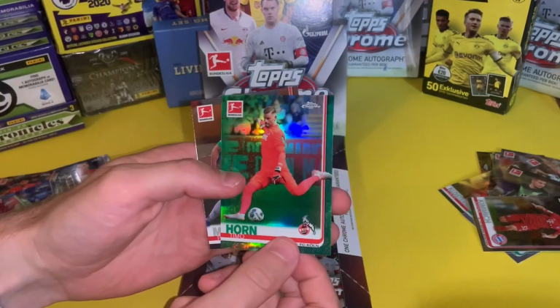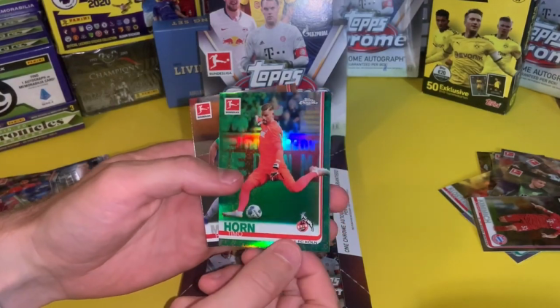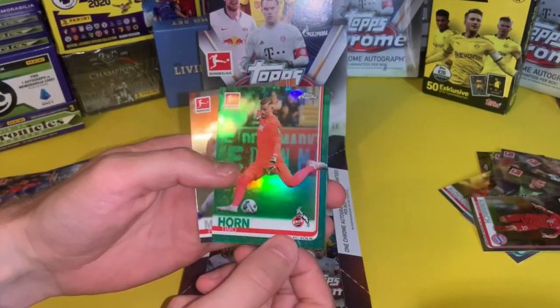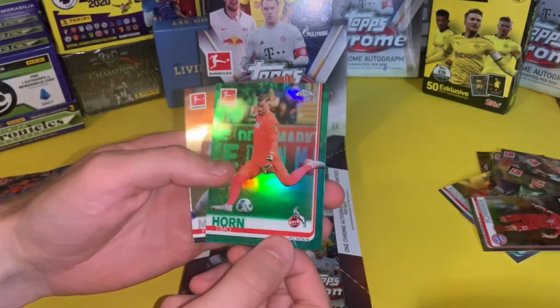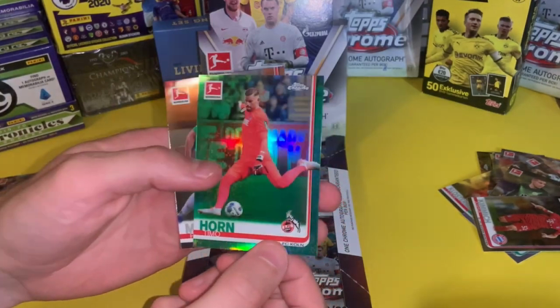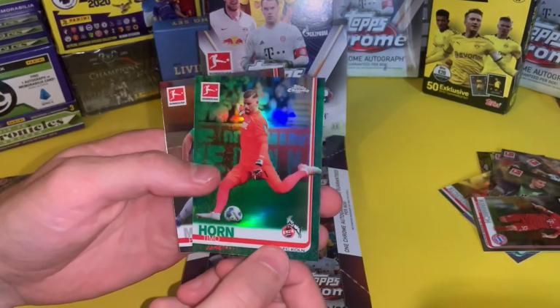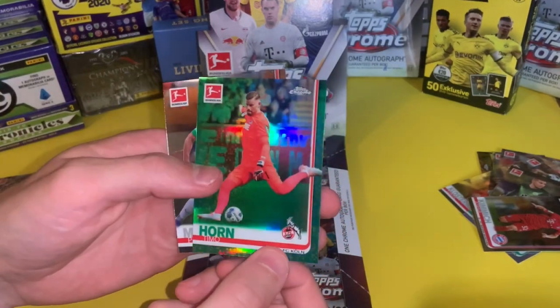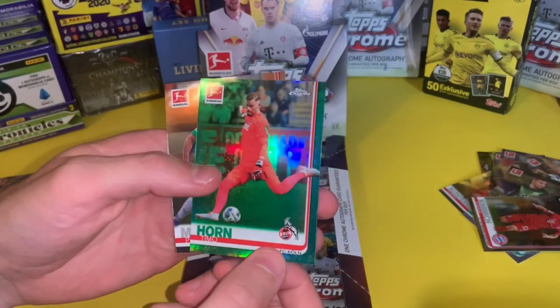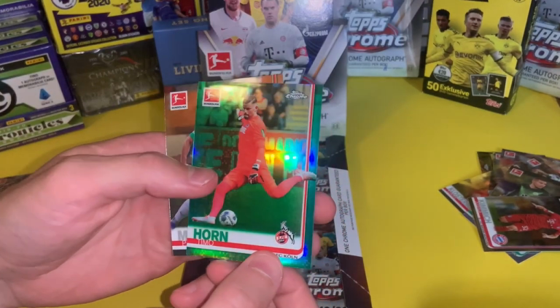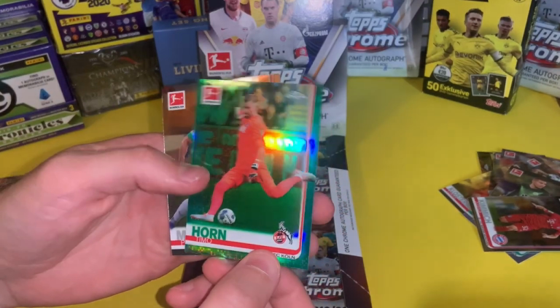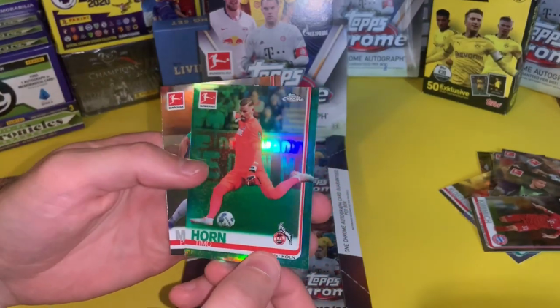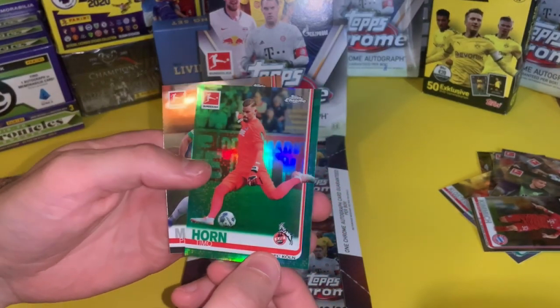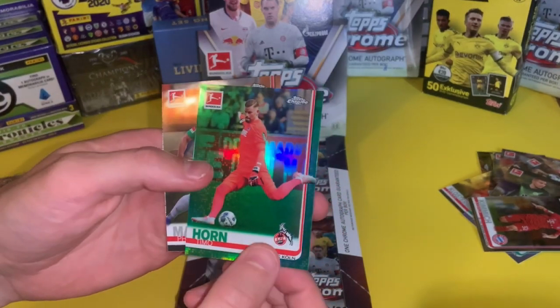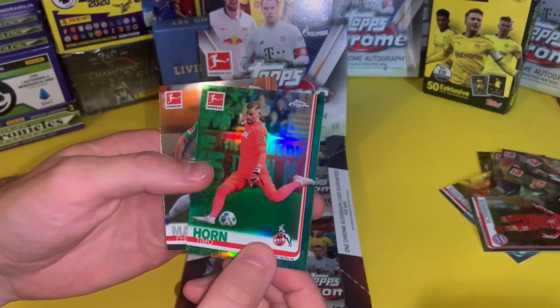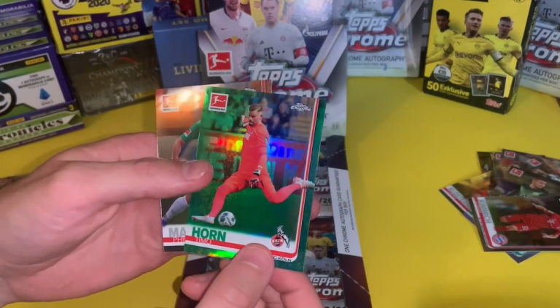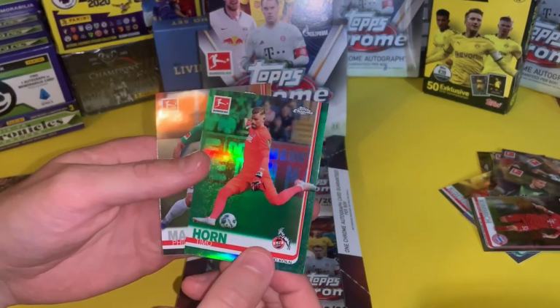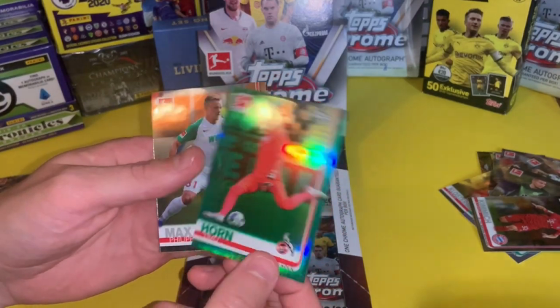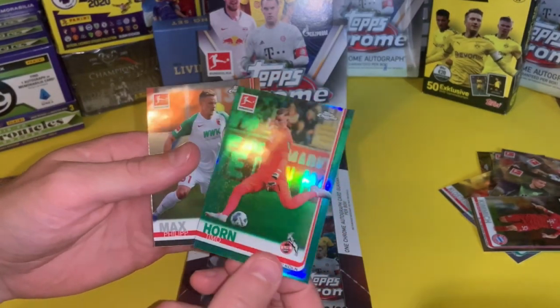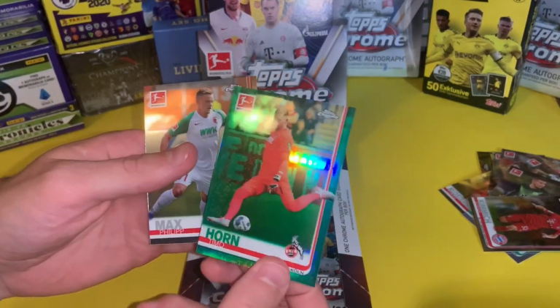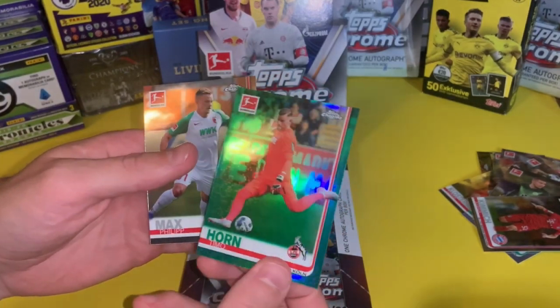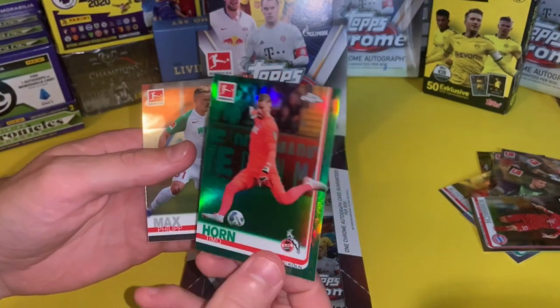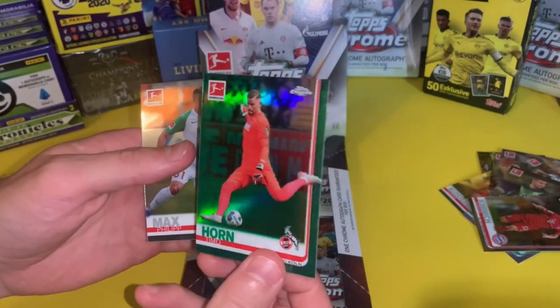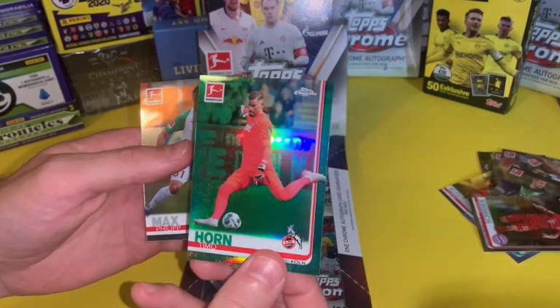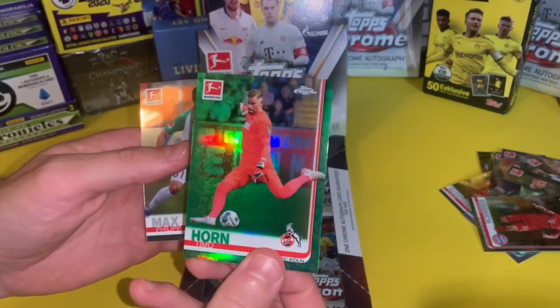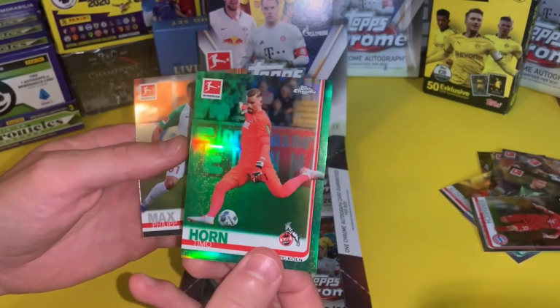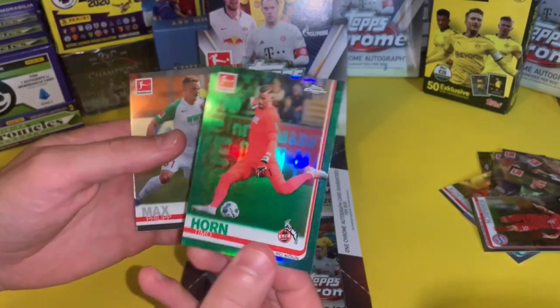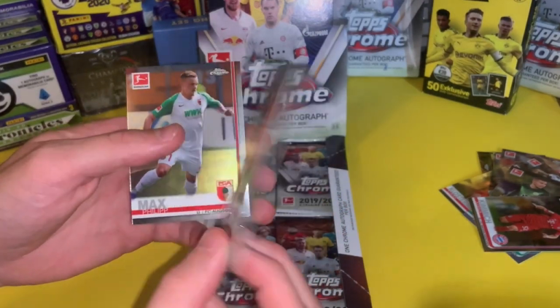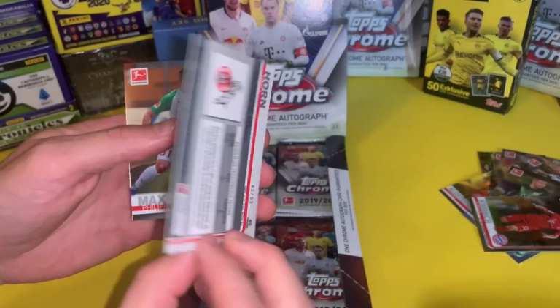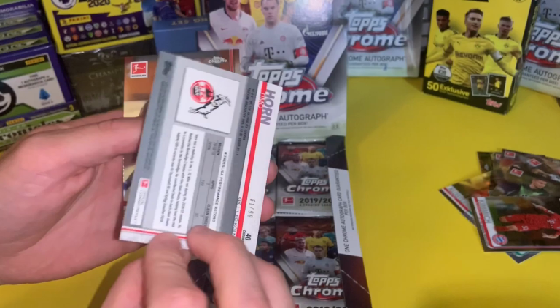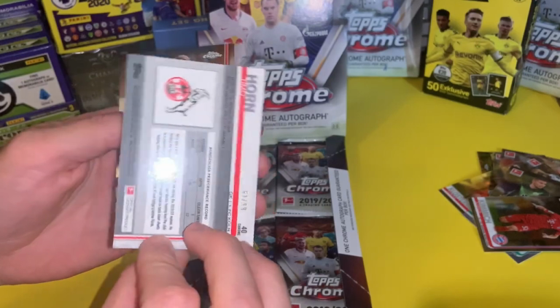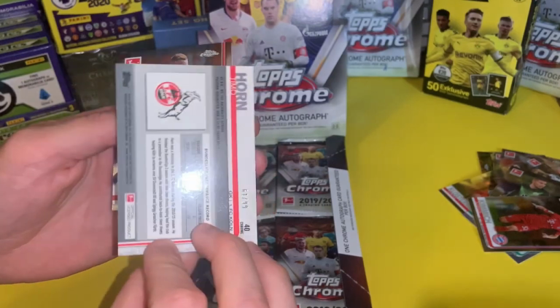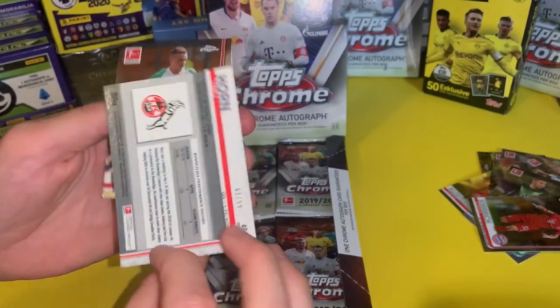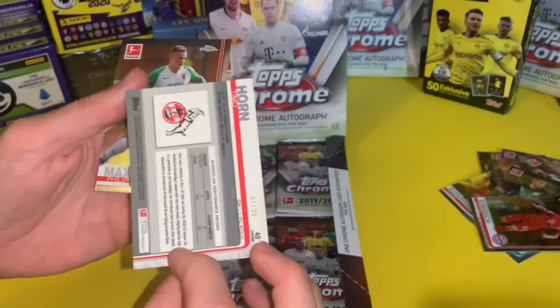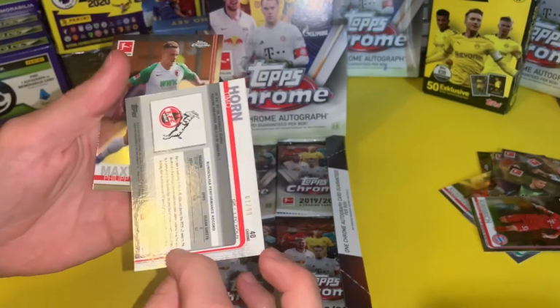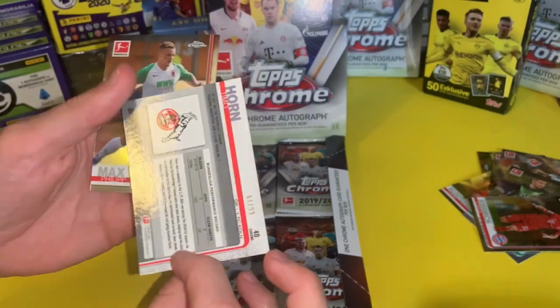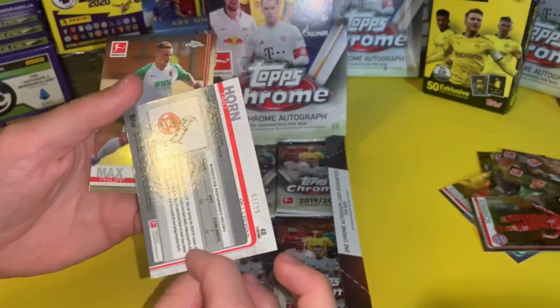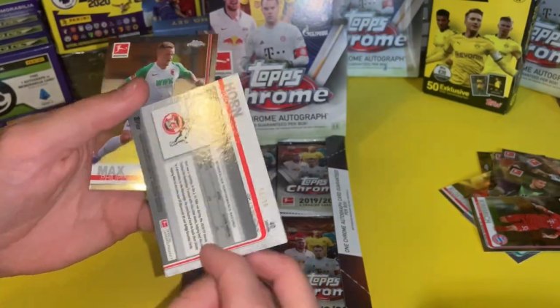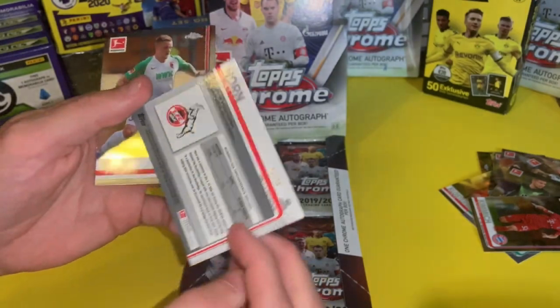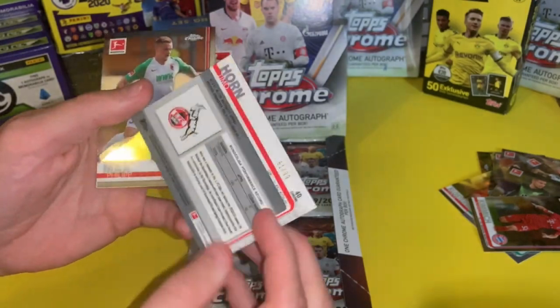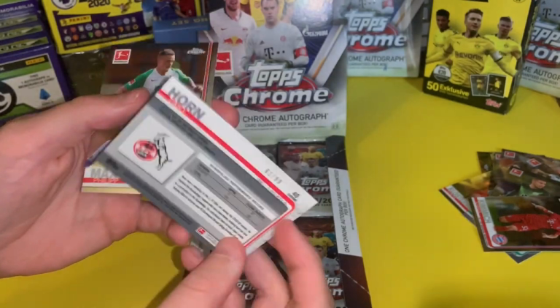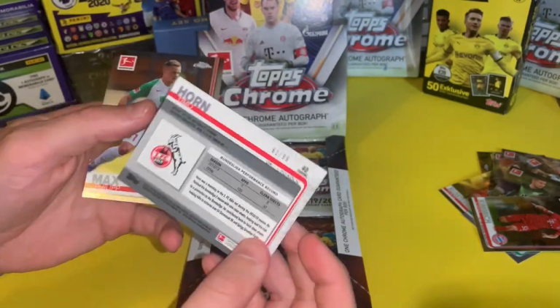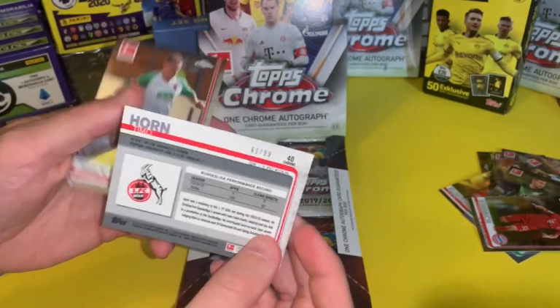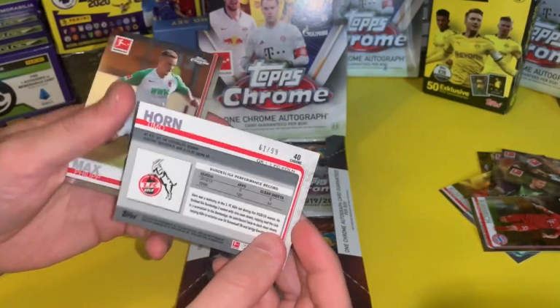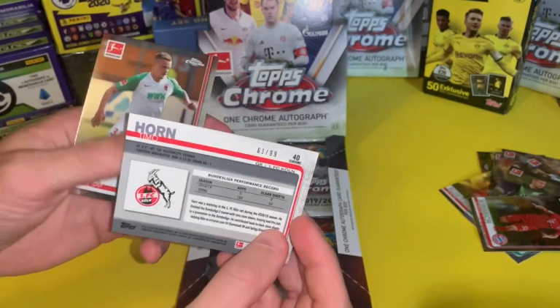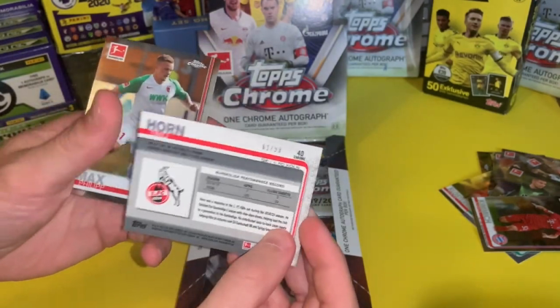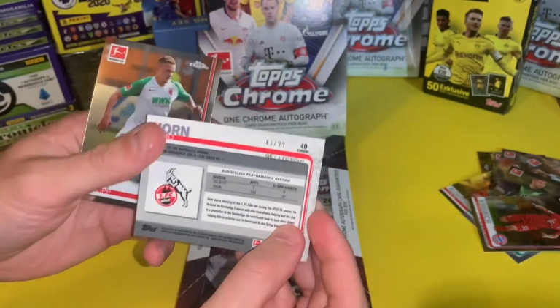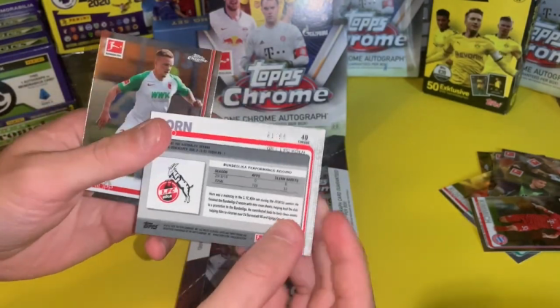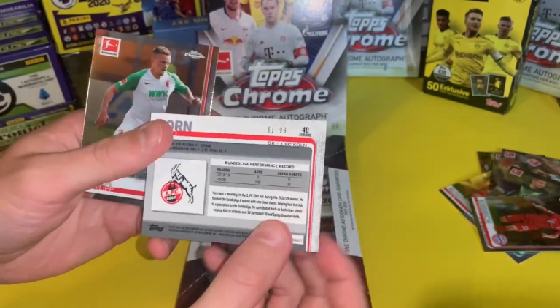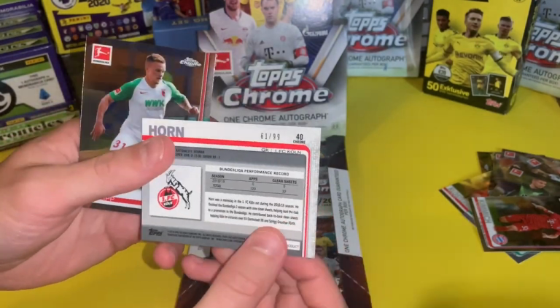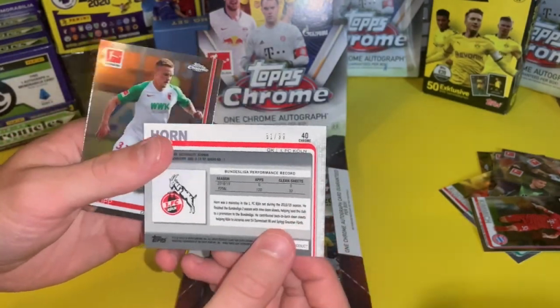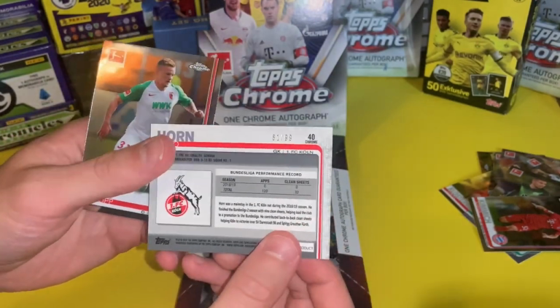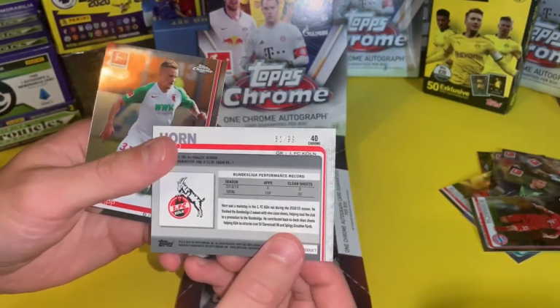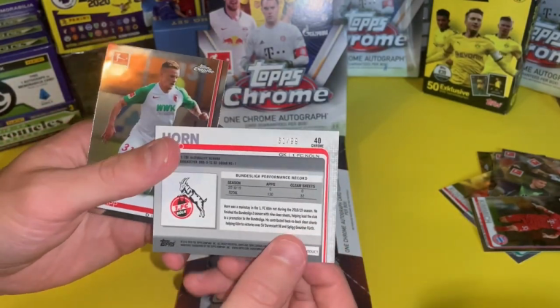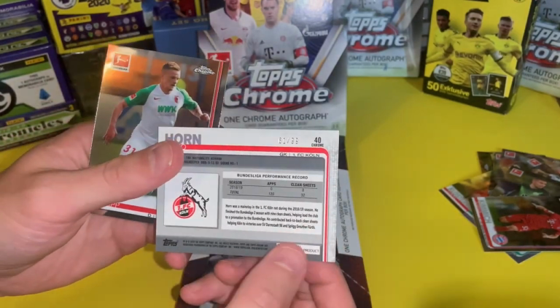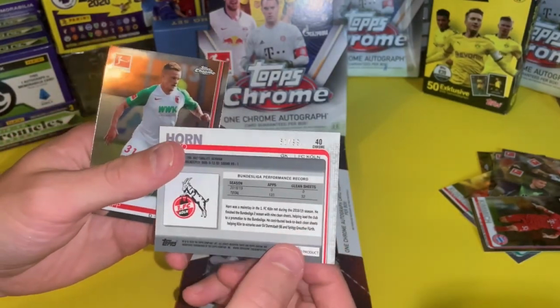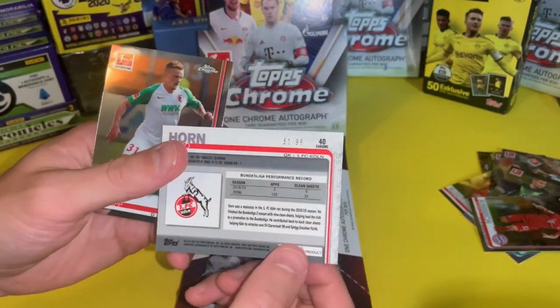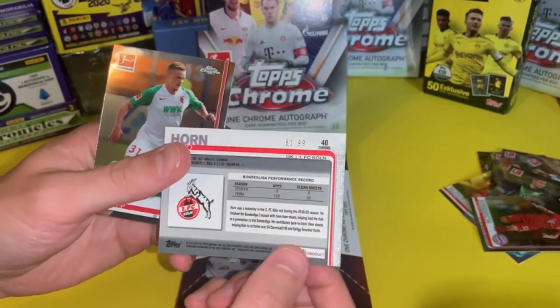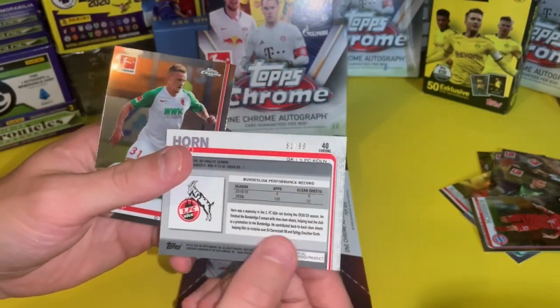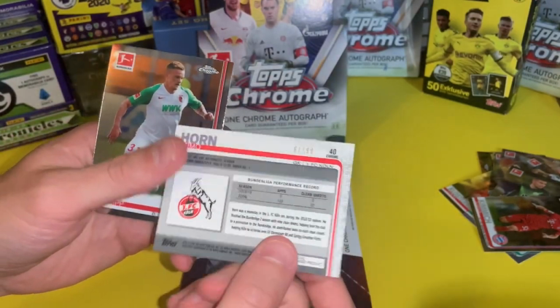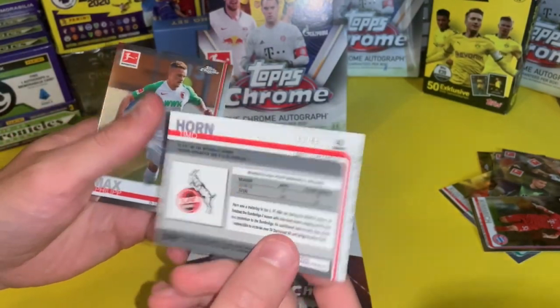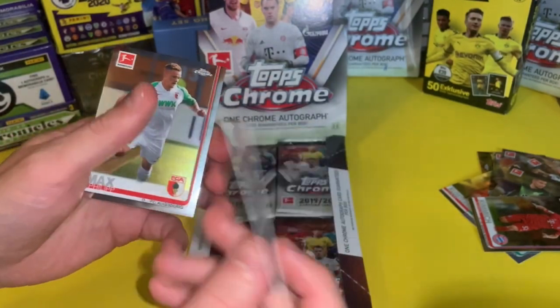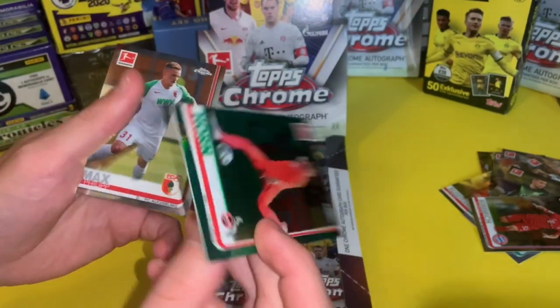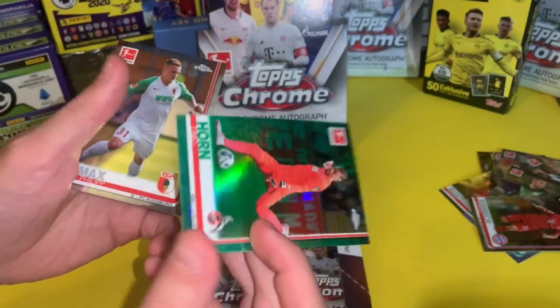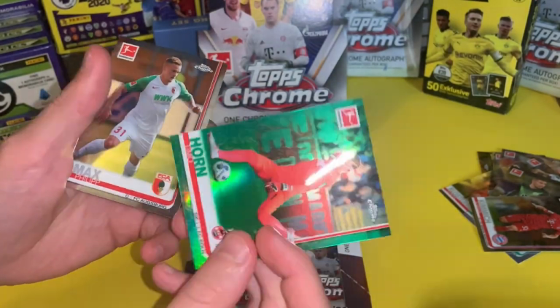Teemo Haim — that's green, isn't it? That's a refractor numbered out of 99, the green one.